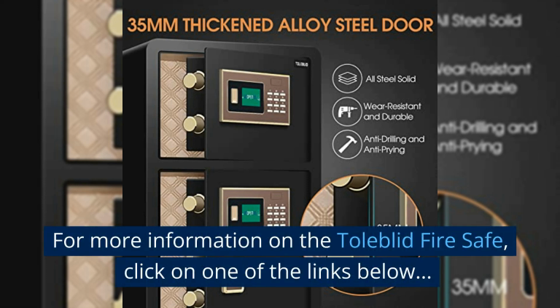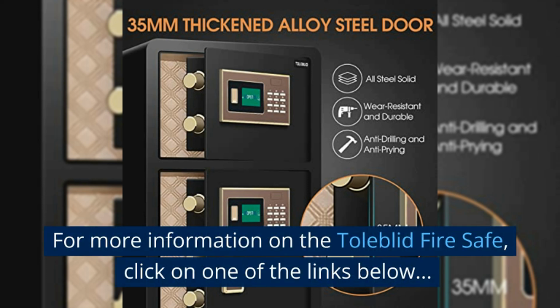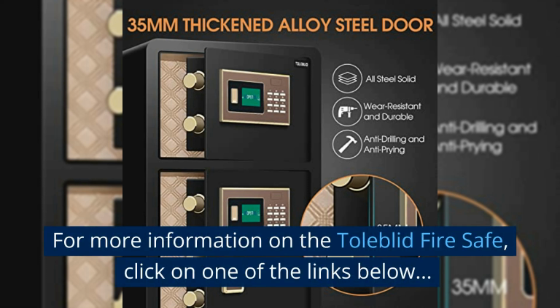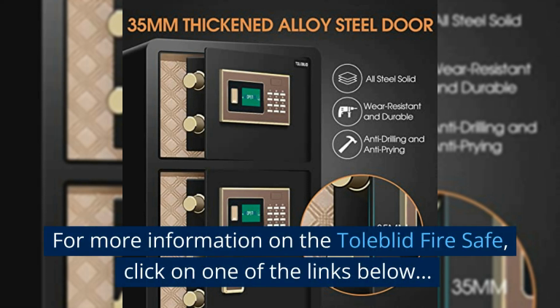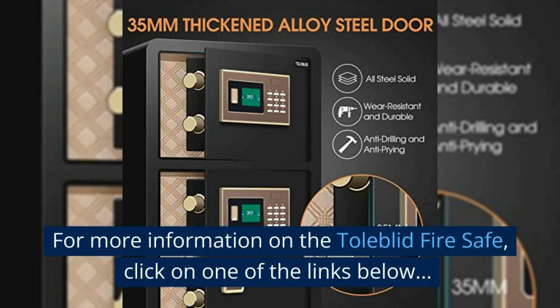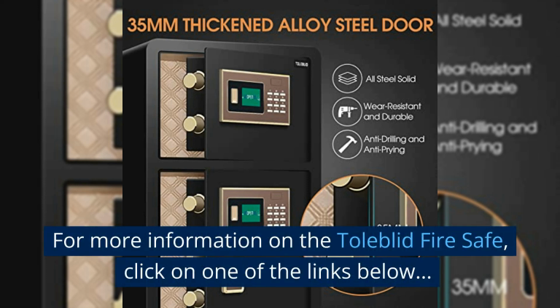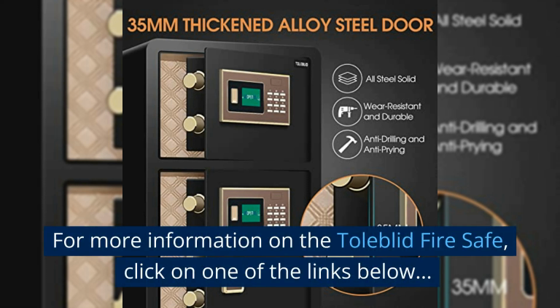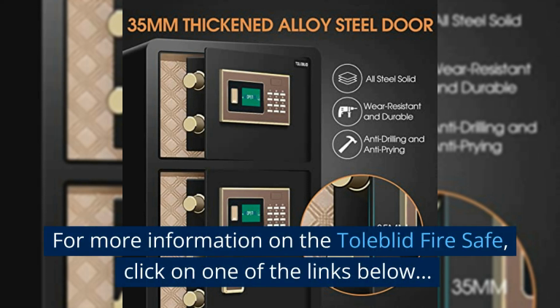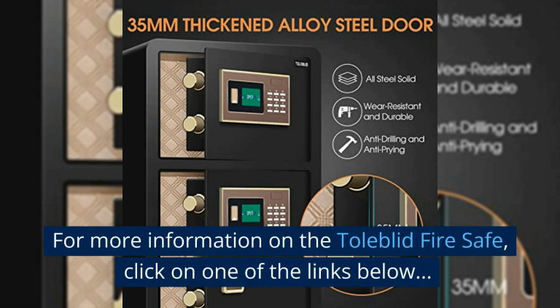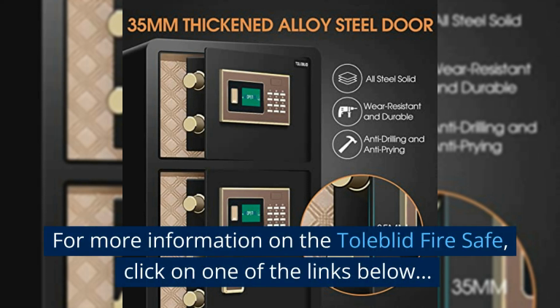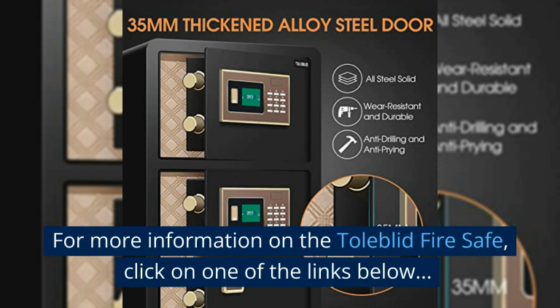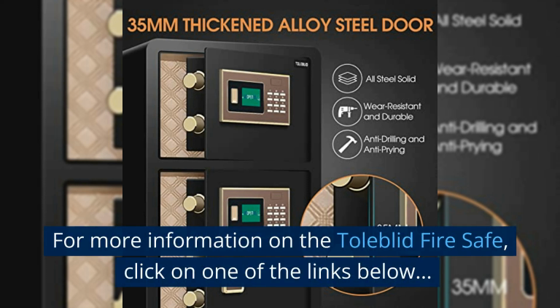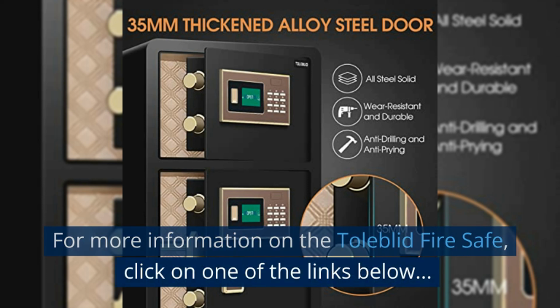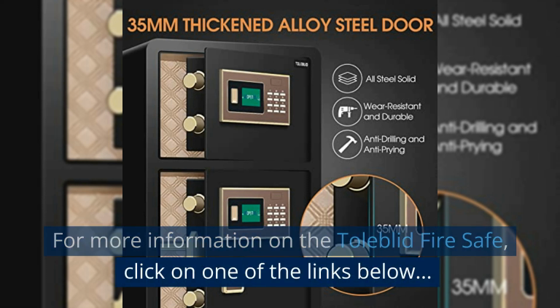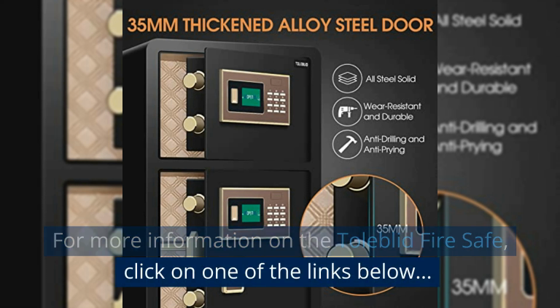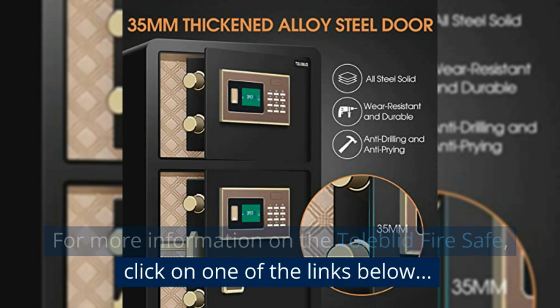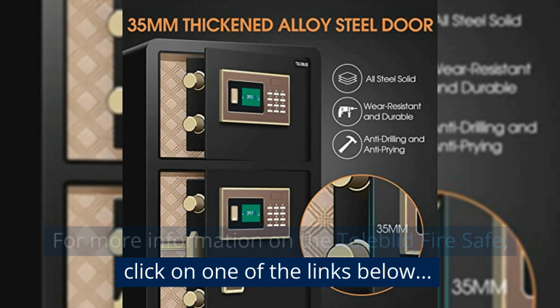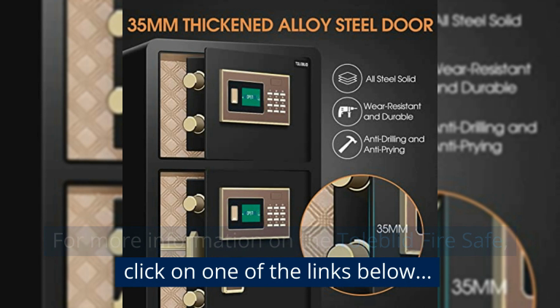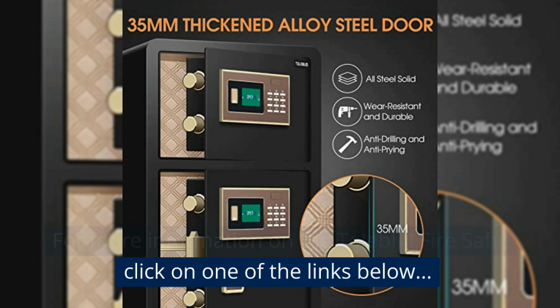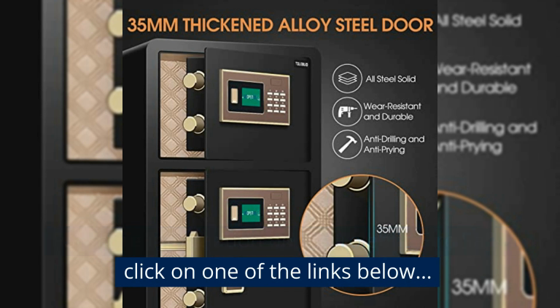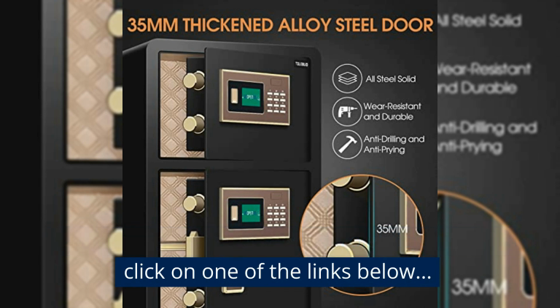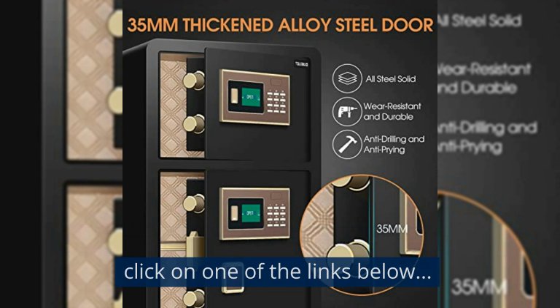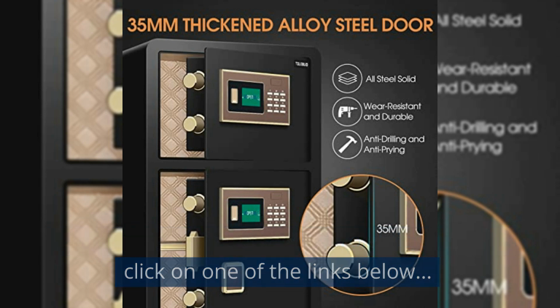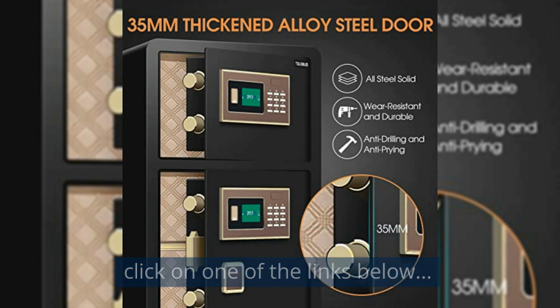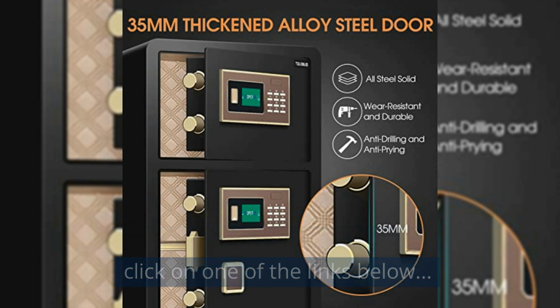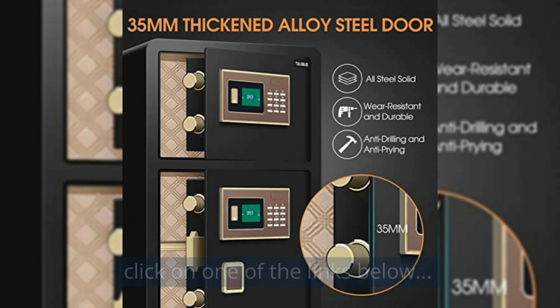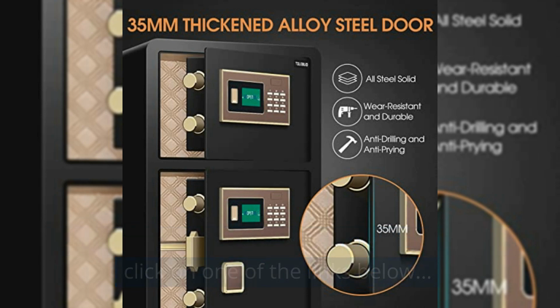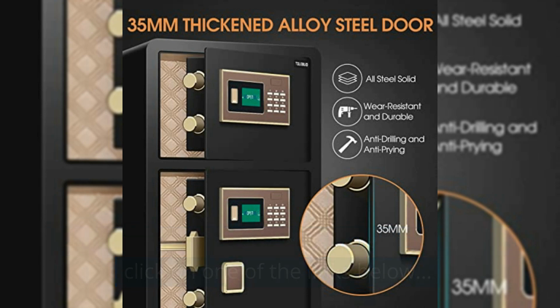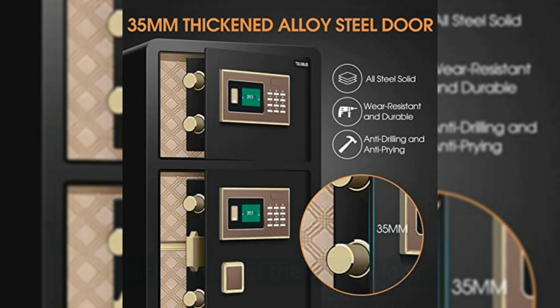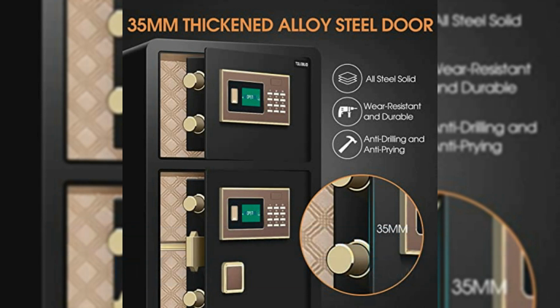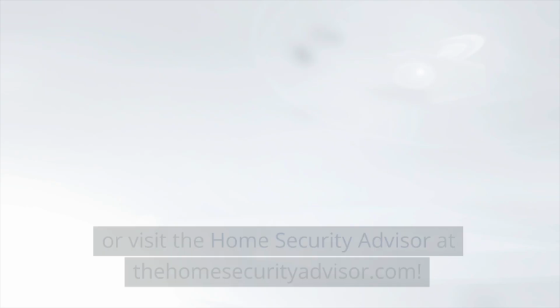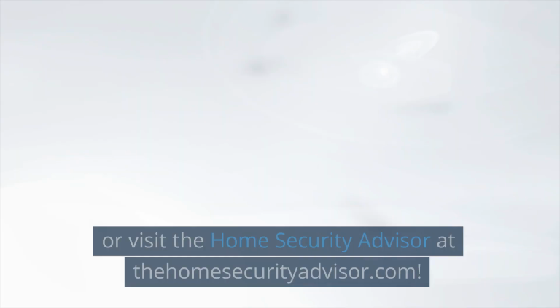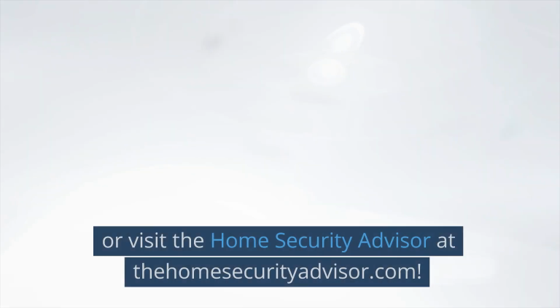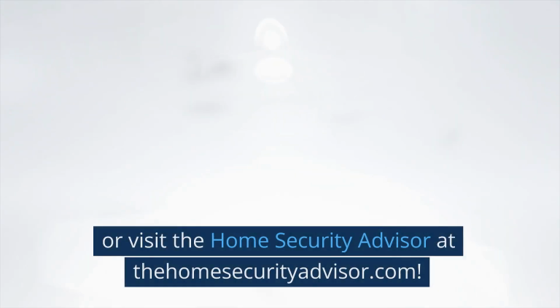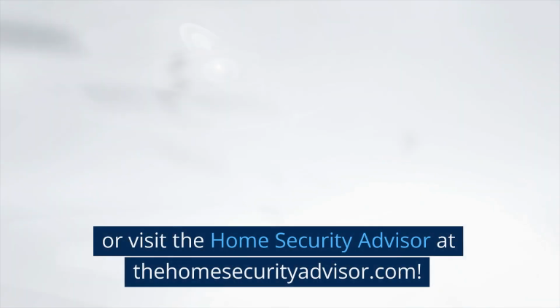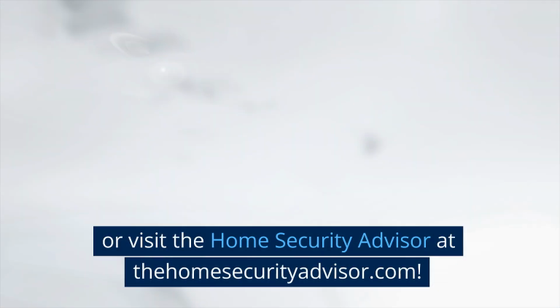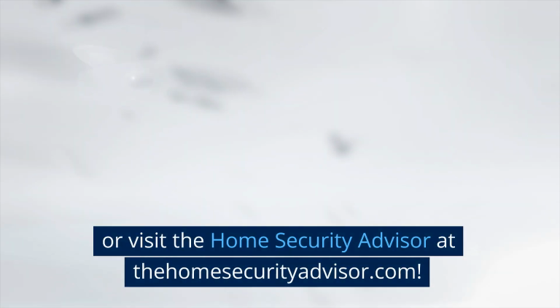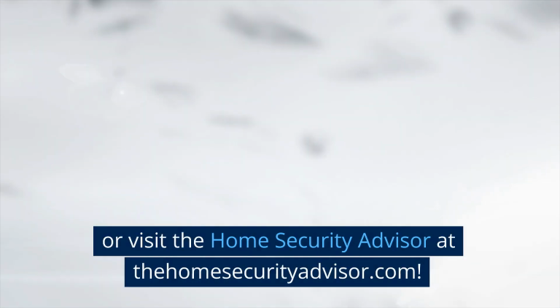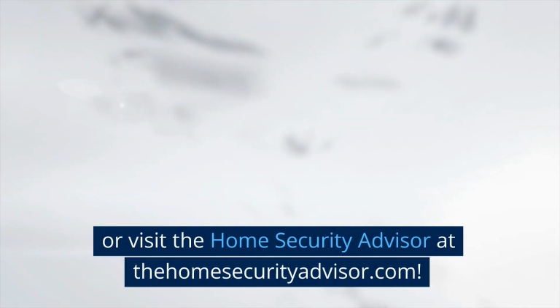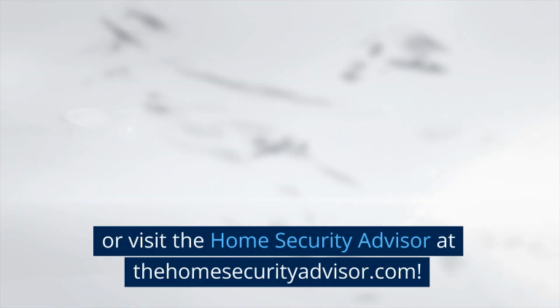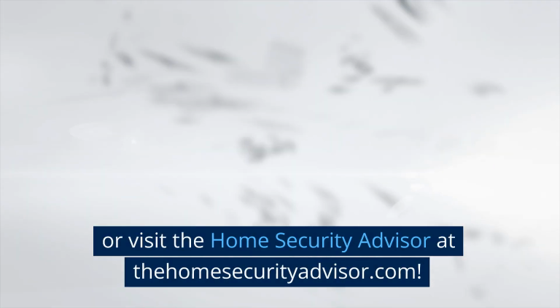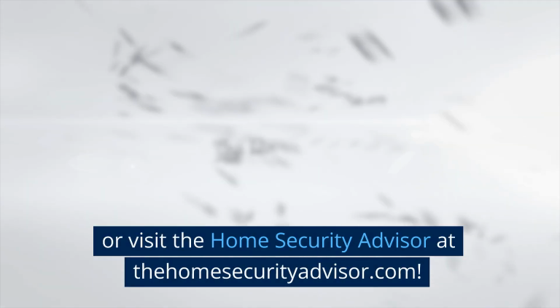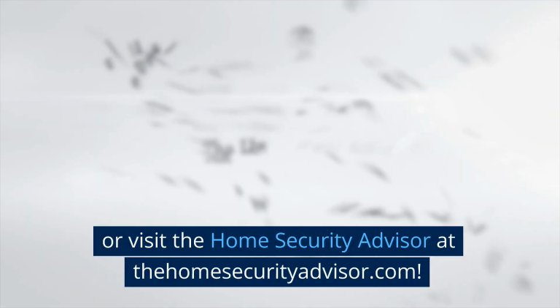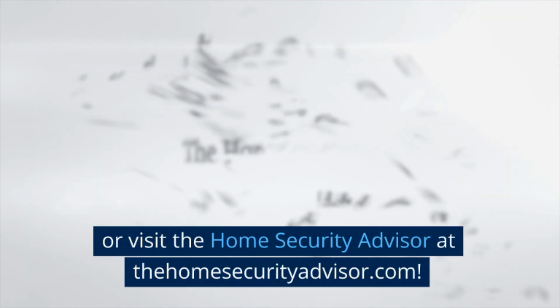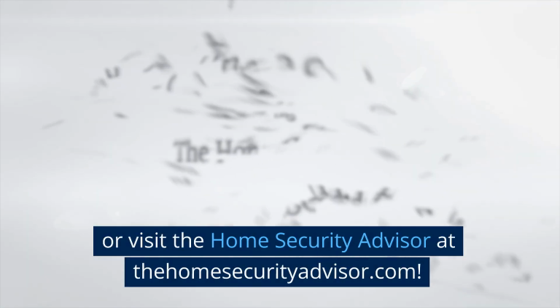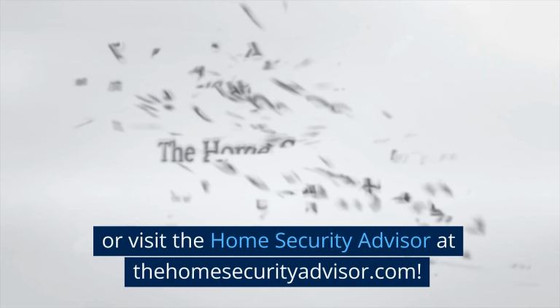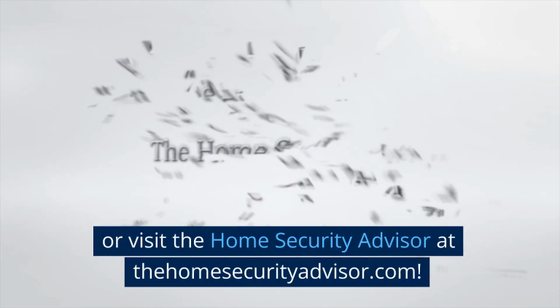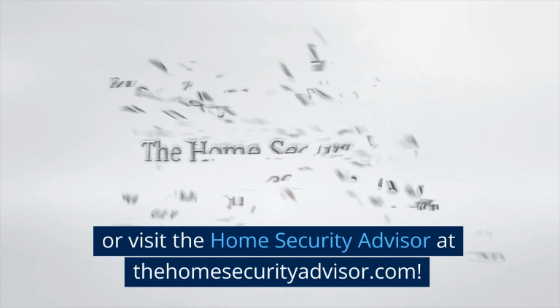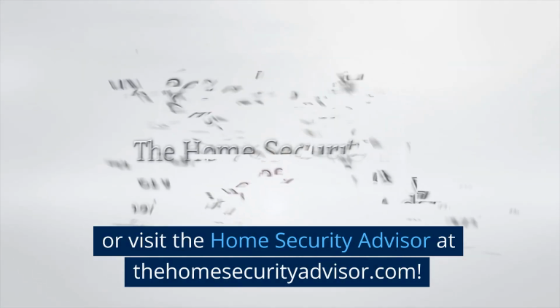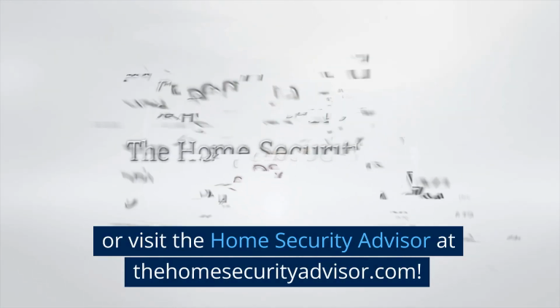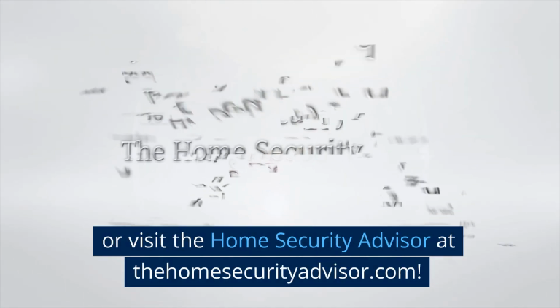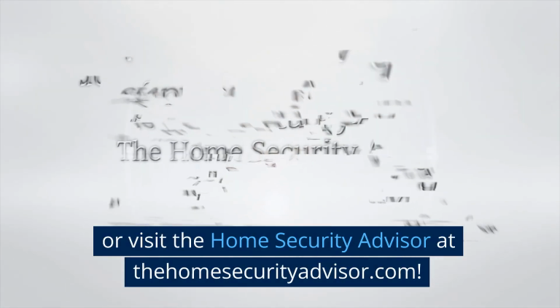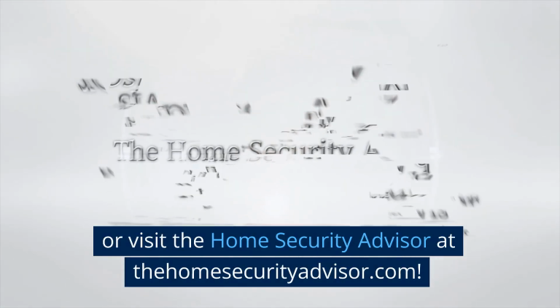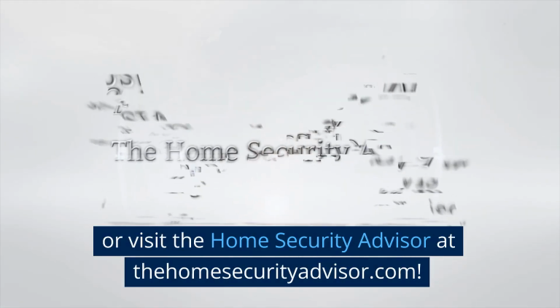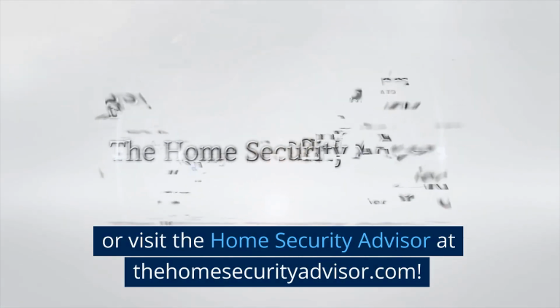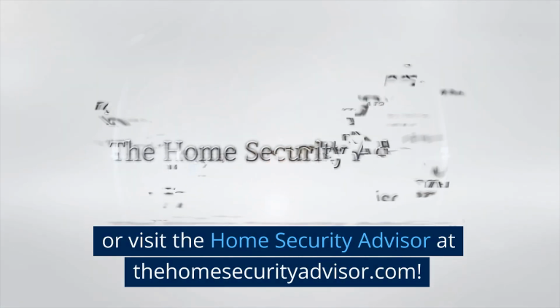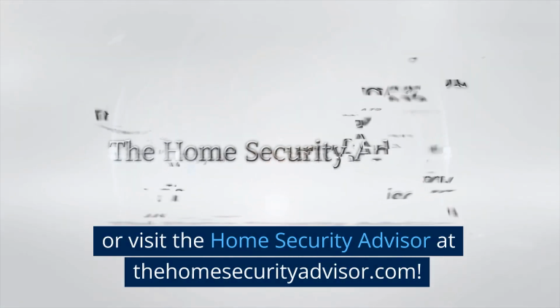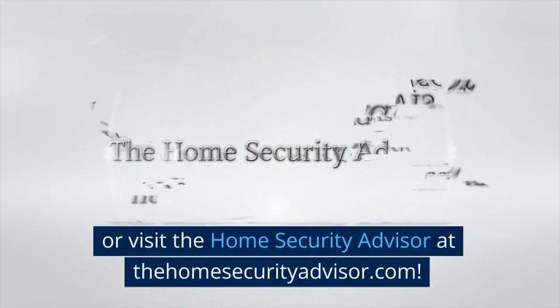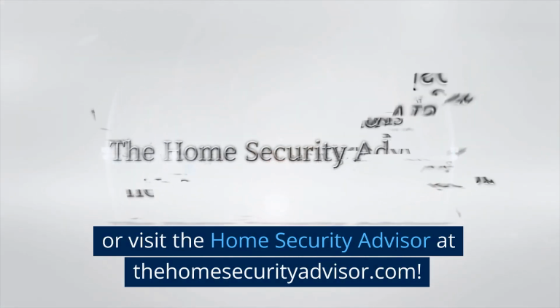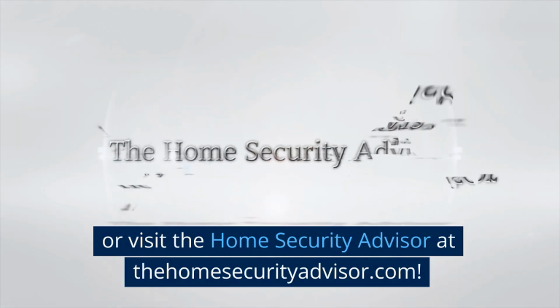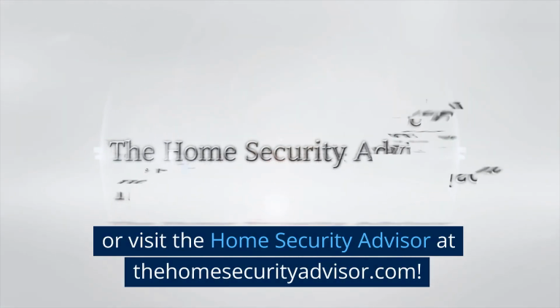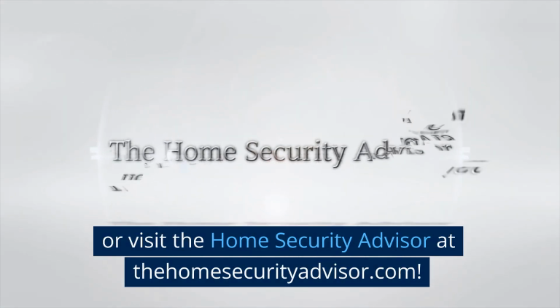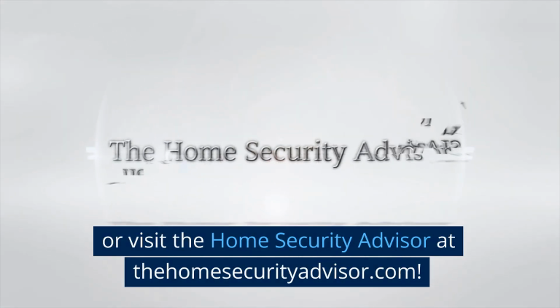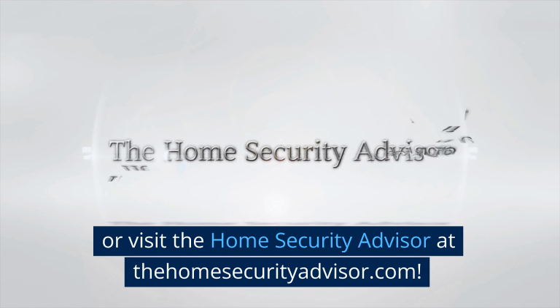For more information on the Todelida fire safe, click on one of the links below or visit the Home Security Advisor at thehomesecurityadvisor.com.